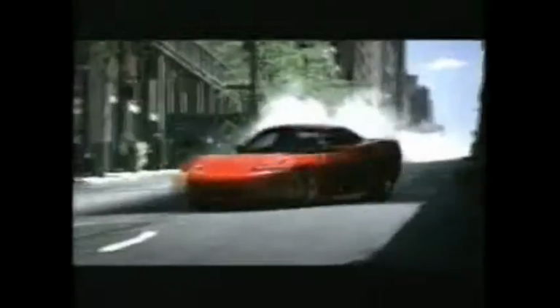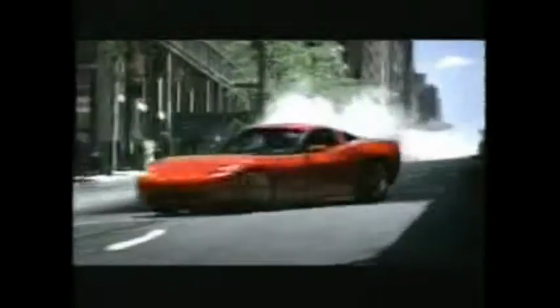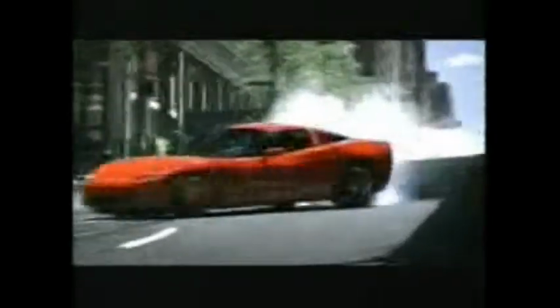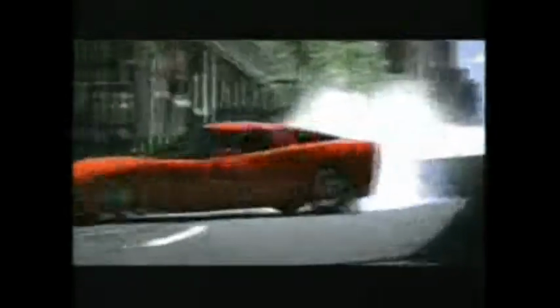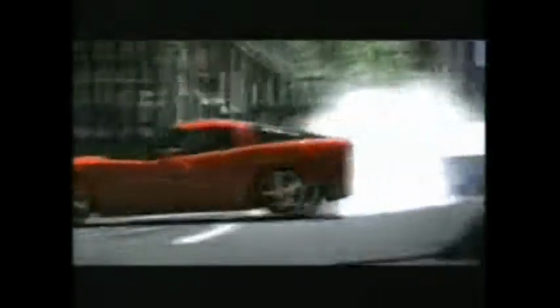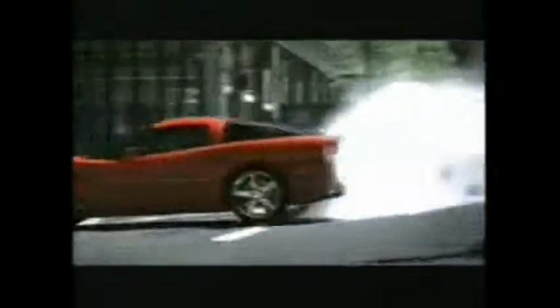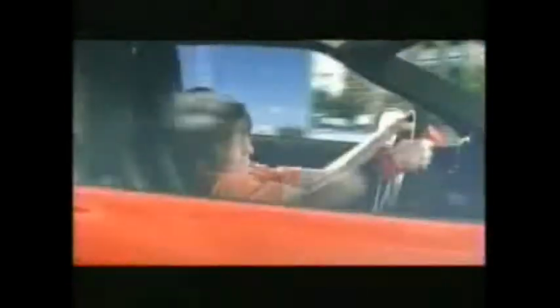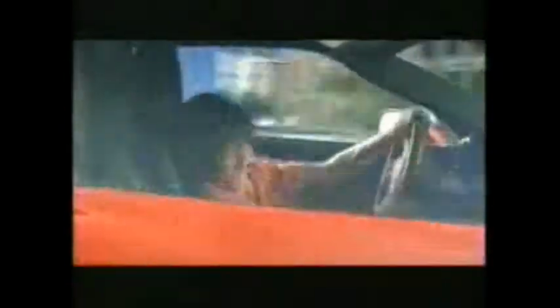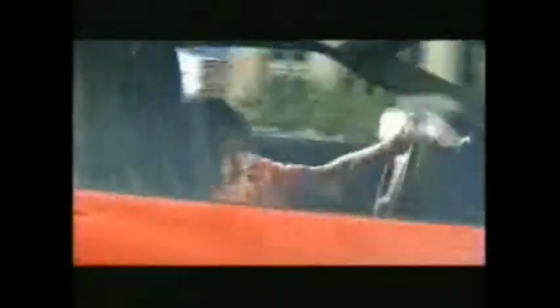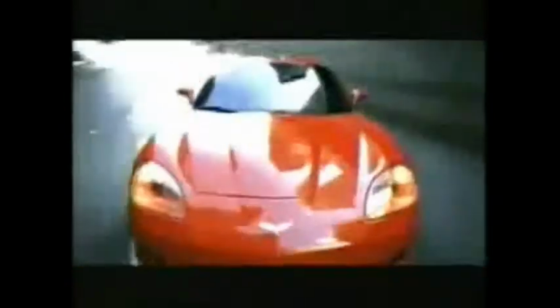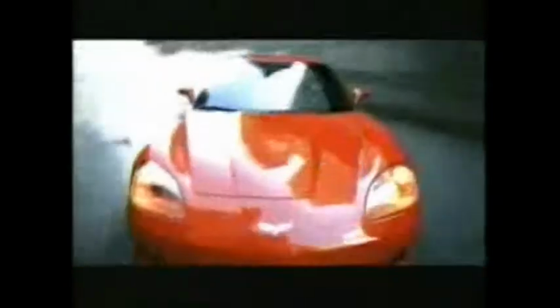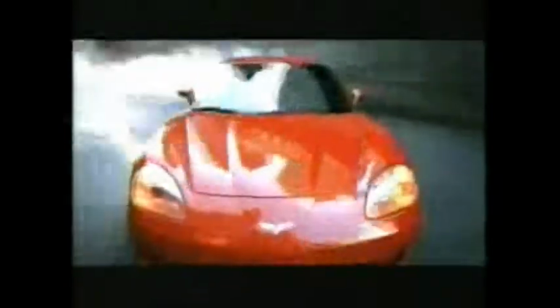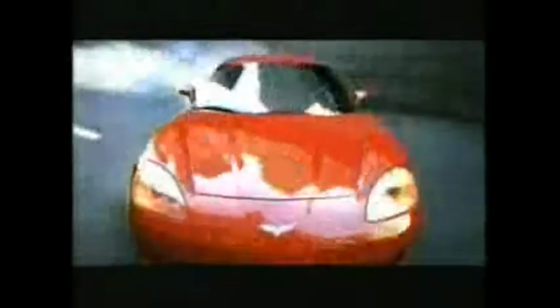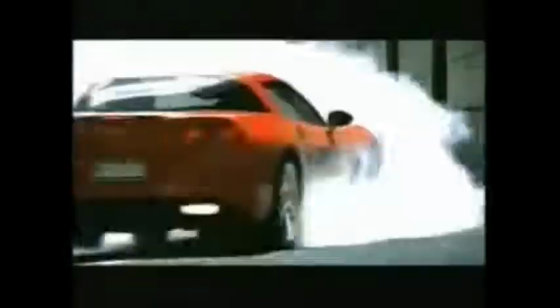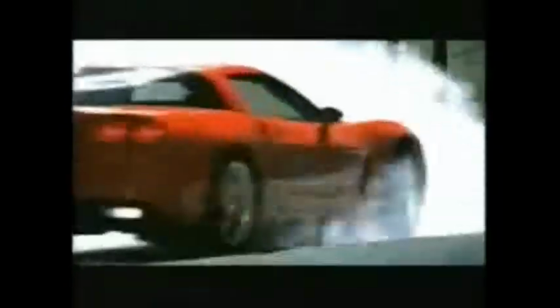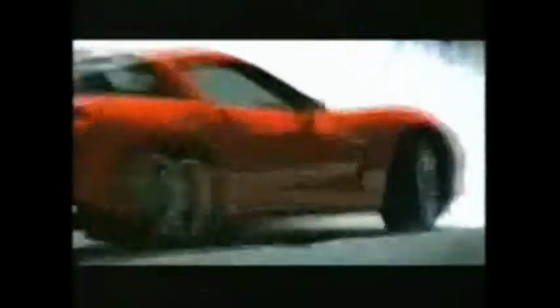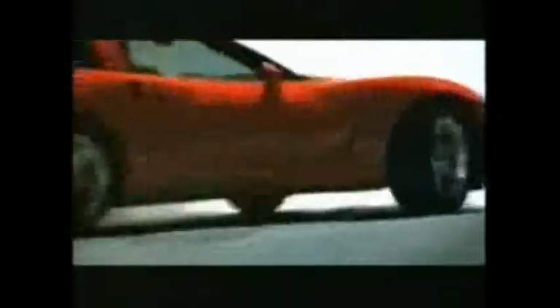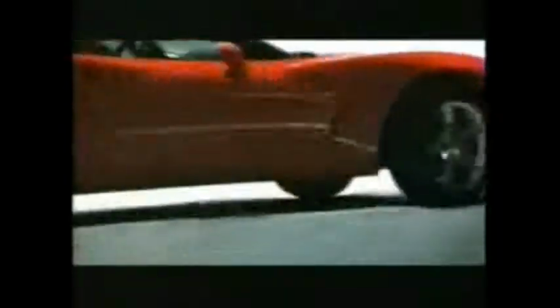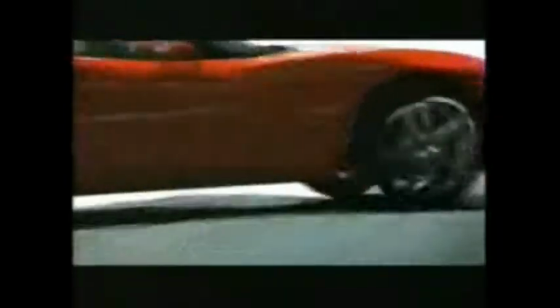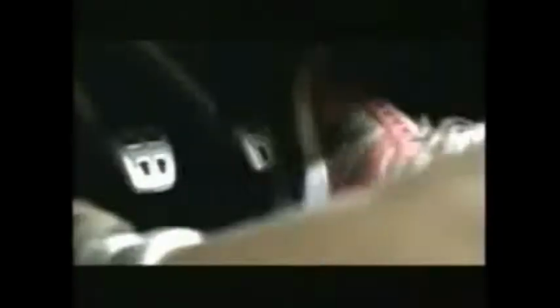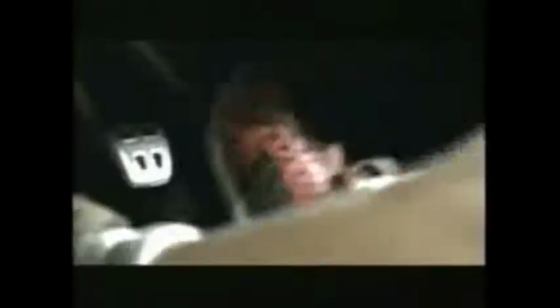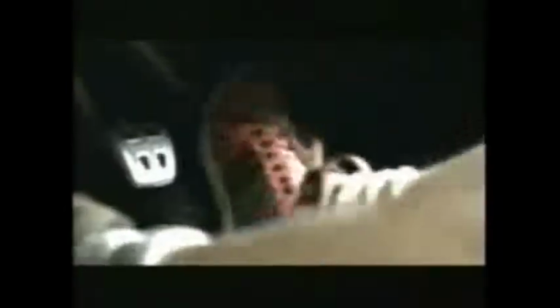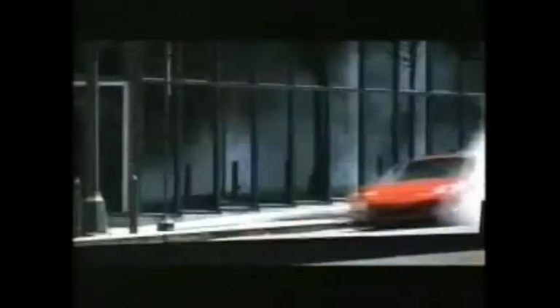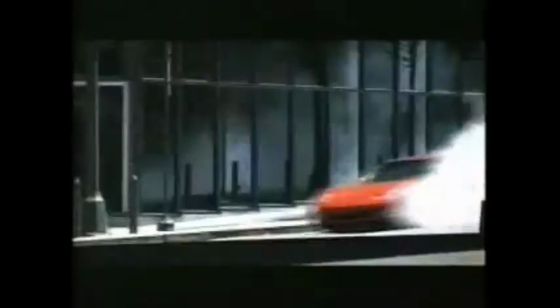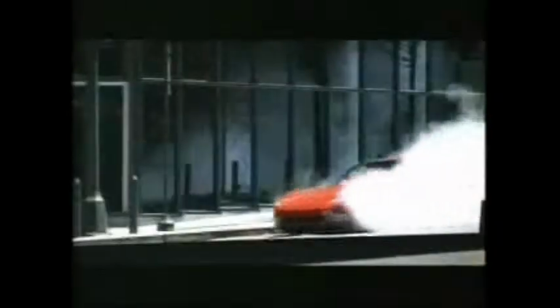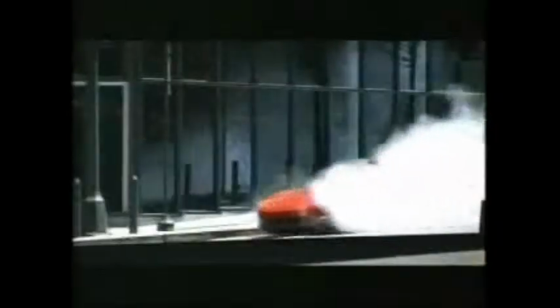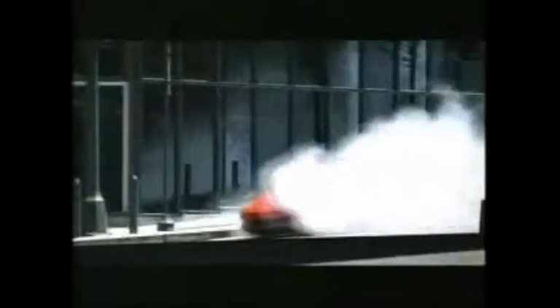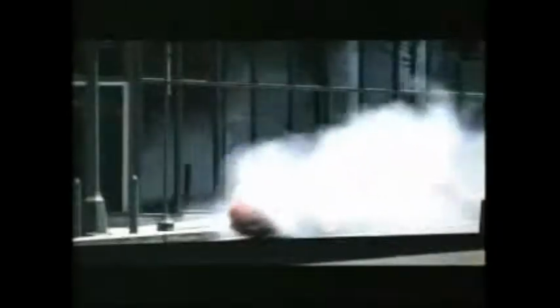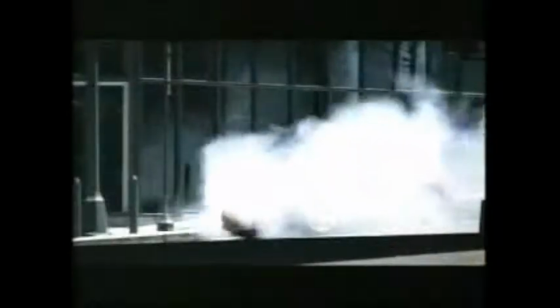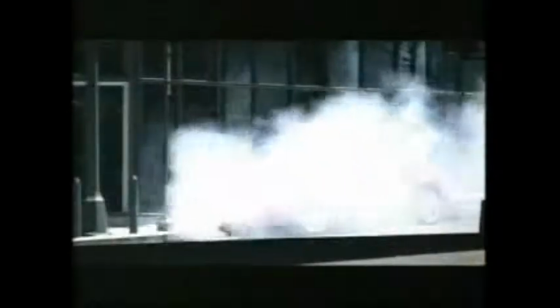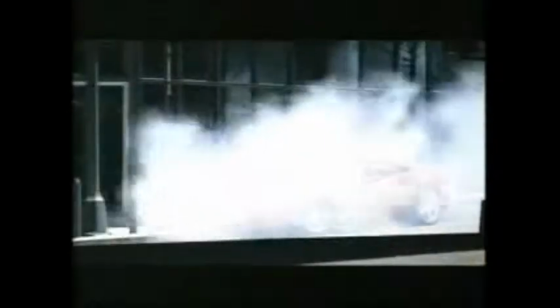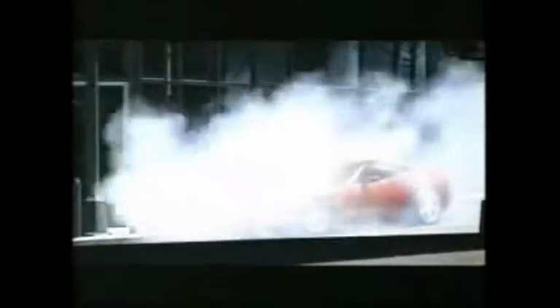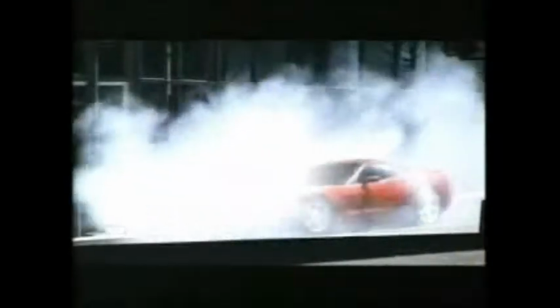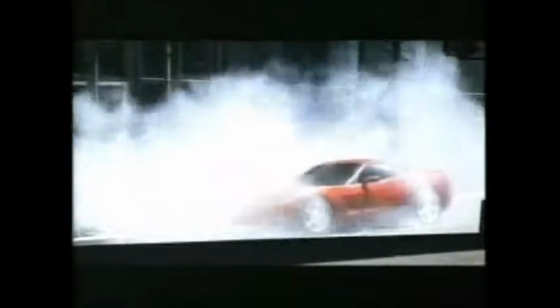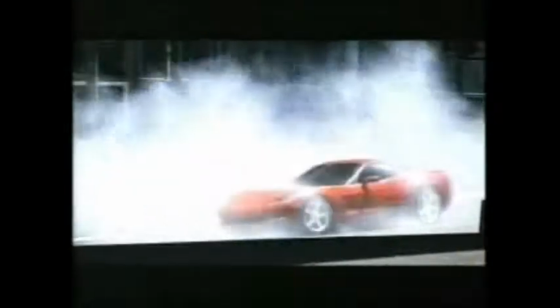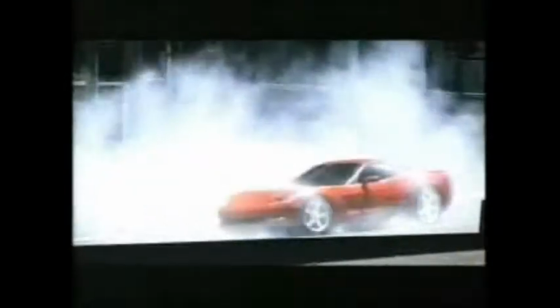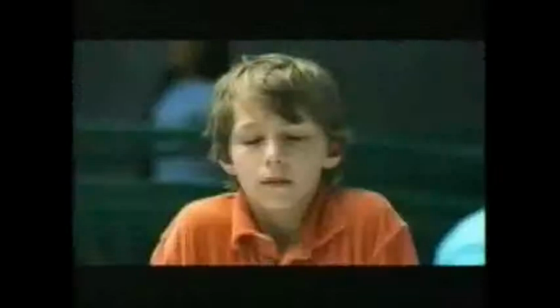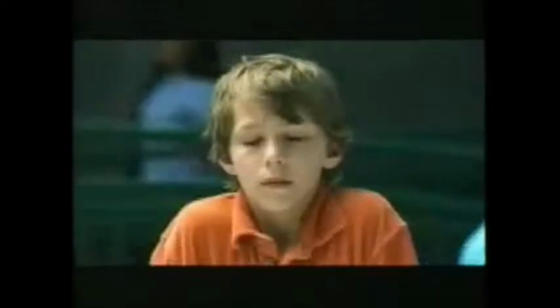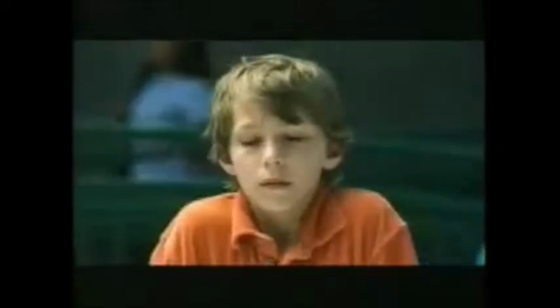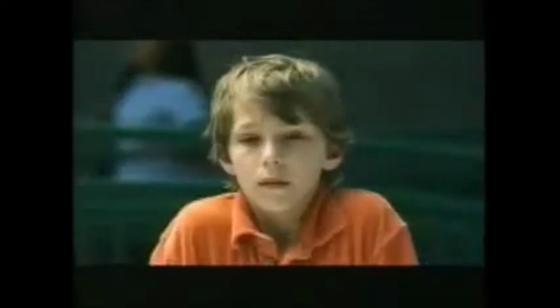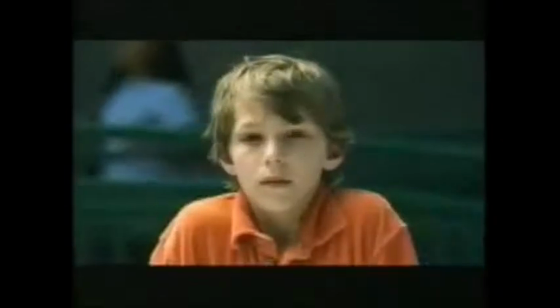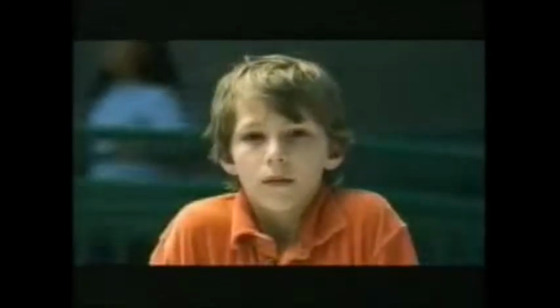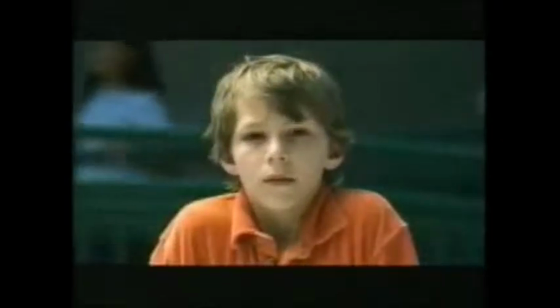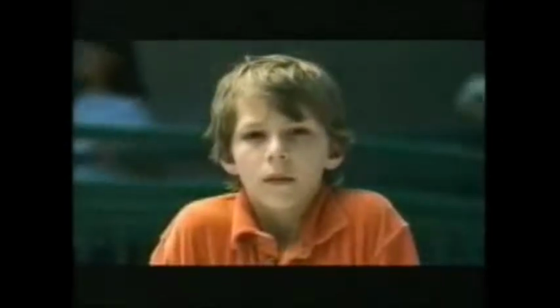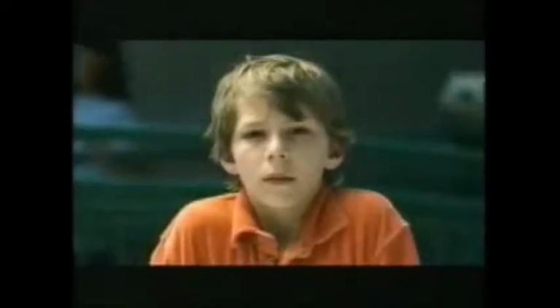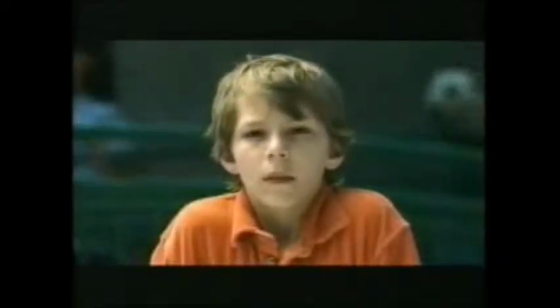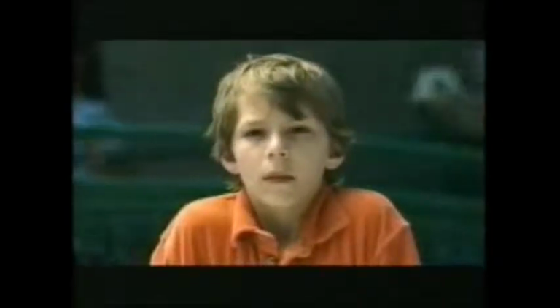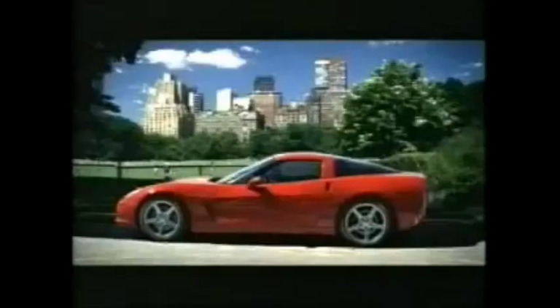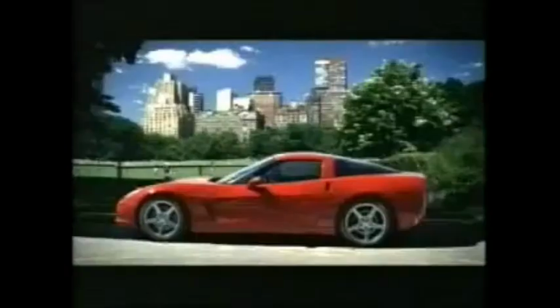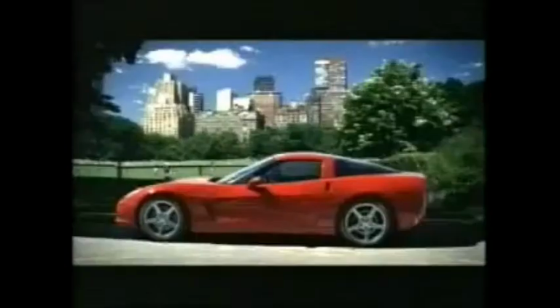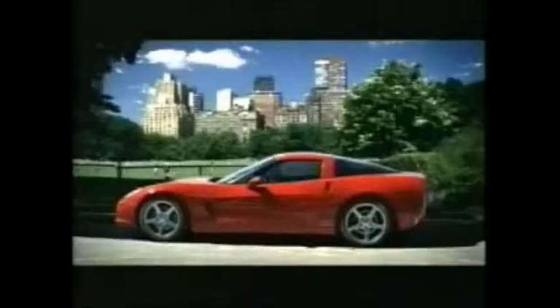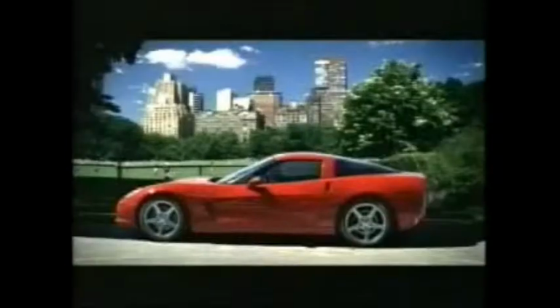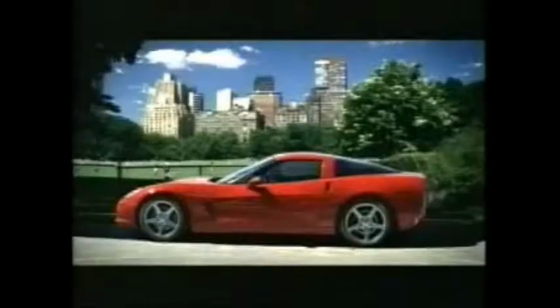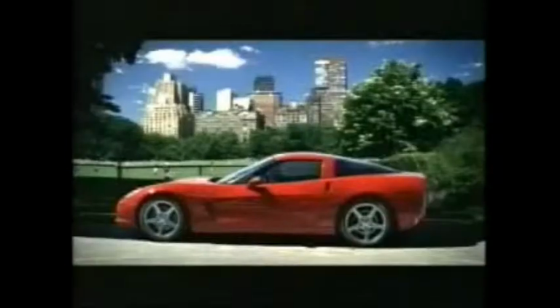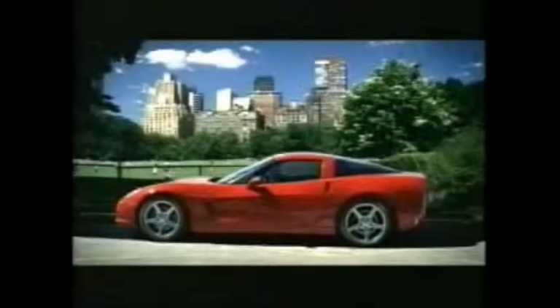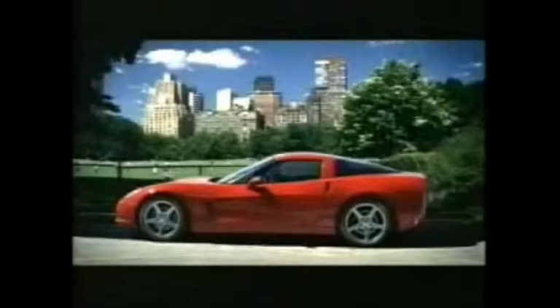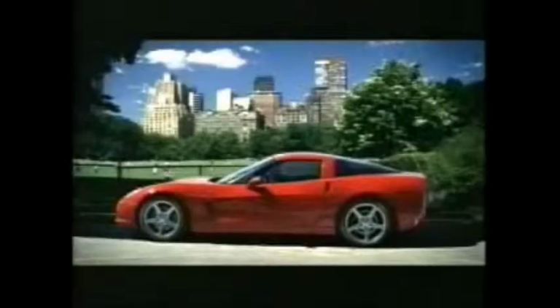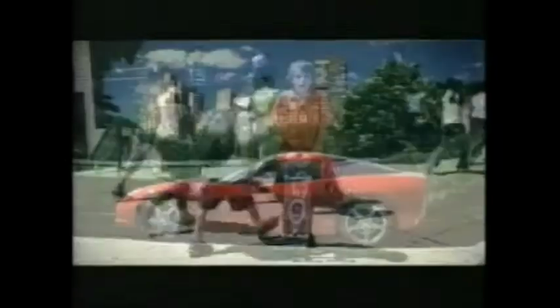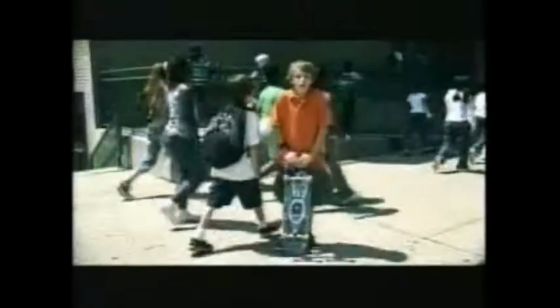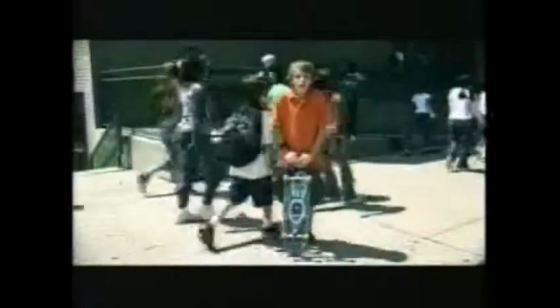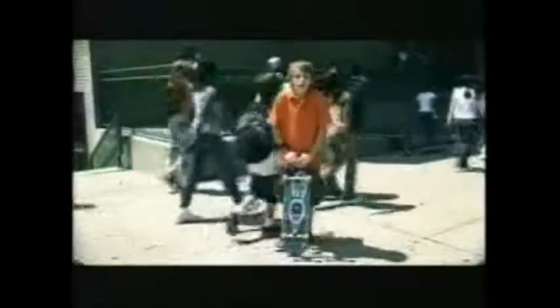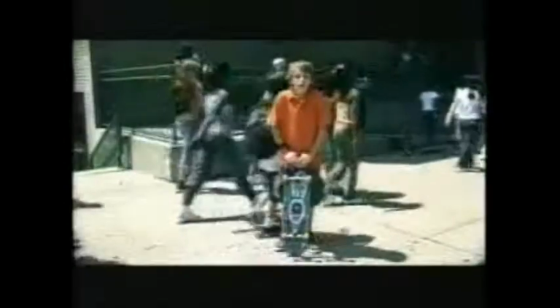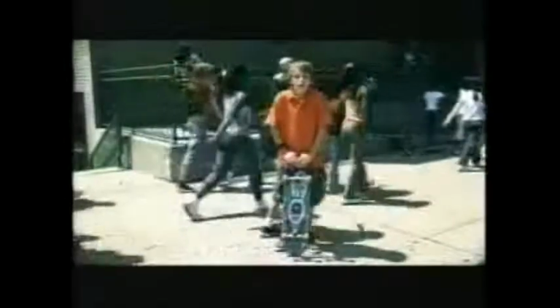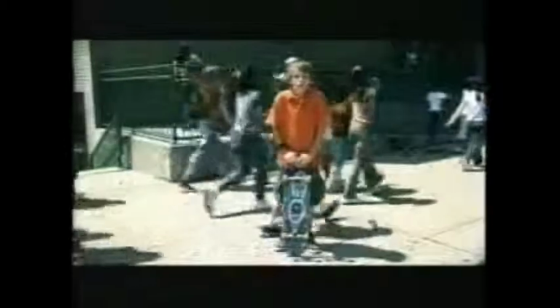The all-new Corvette. The official car of your dreams.